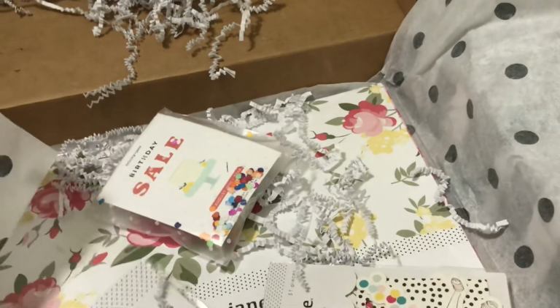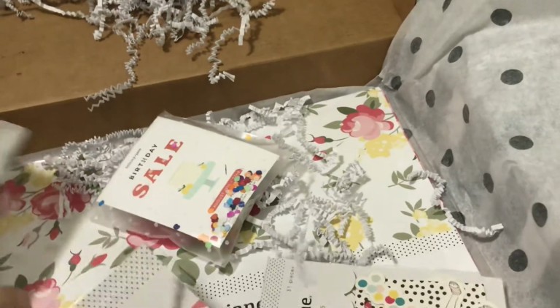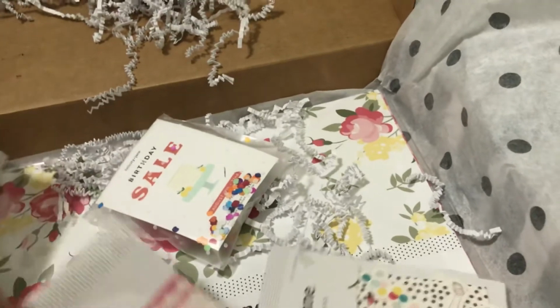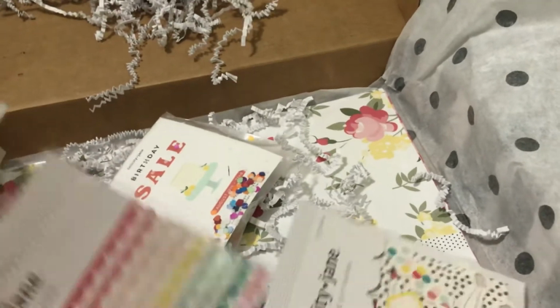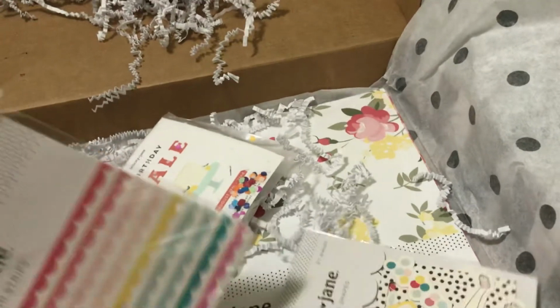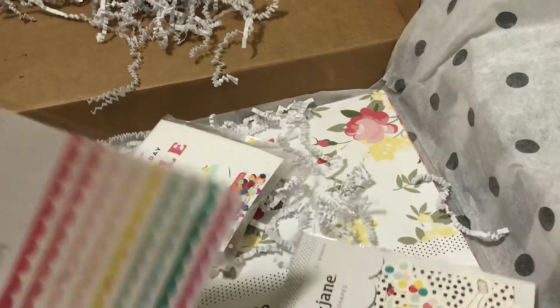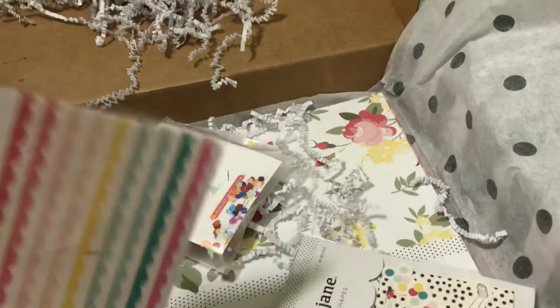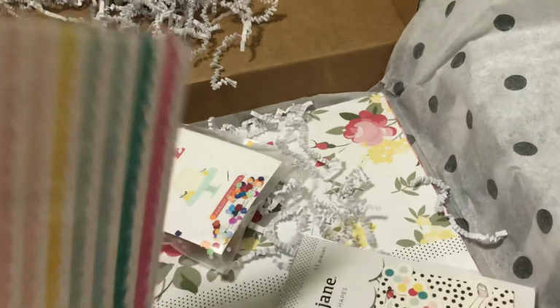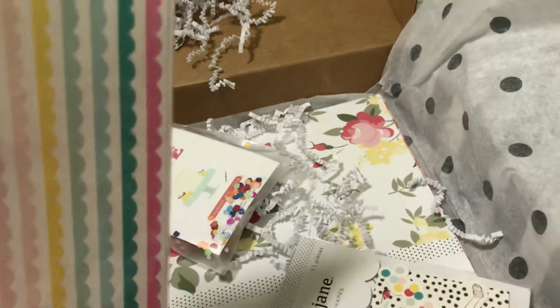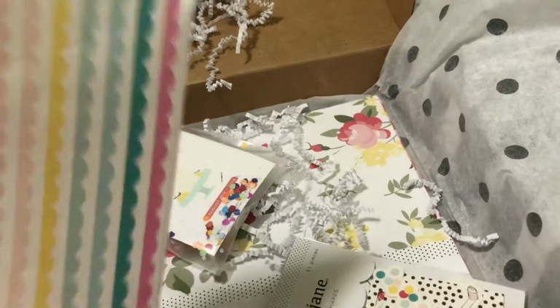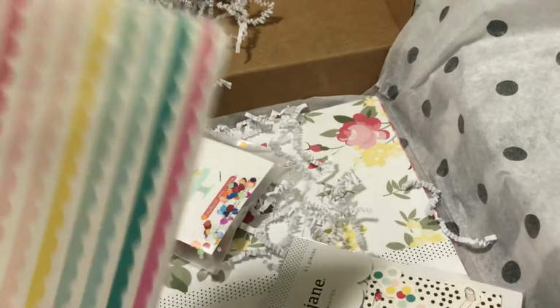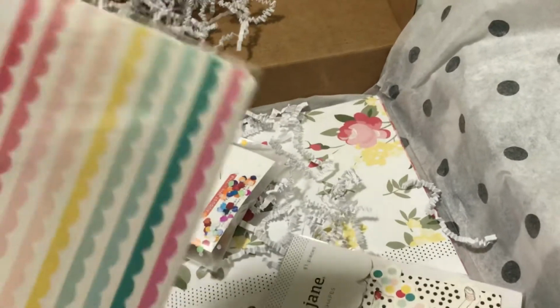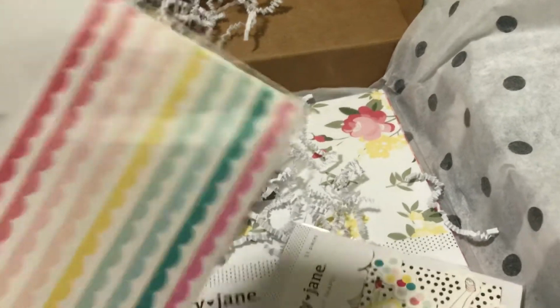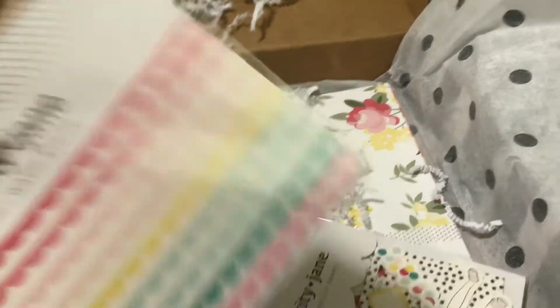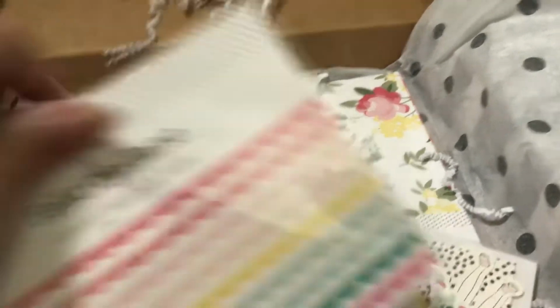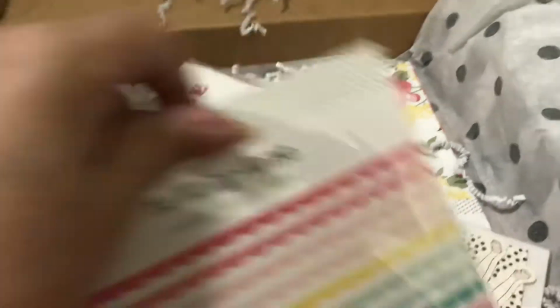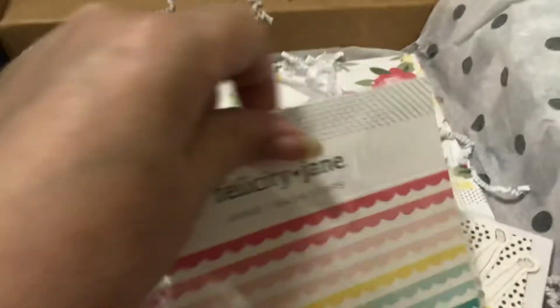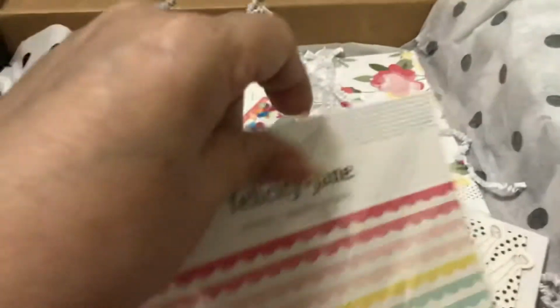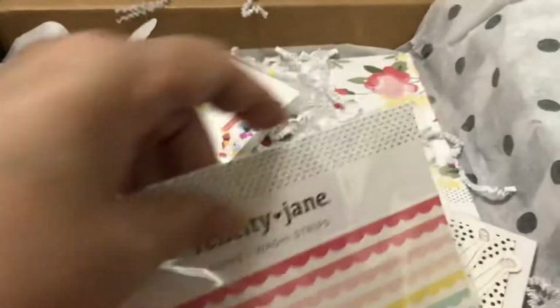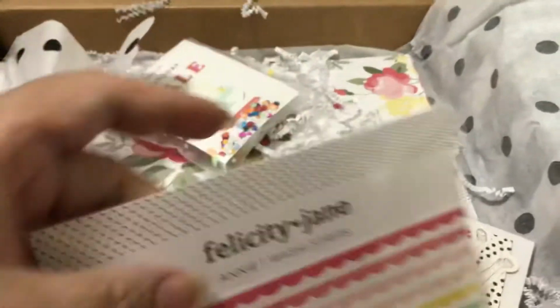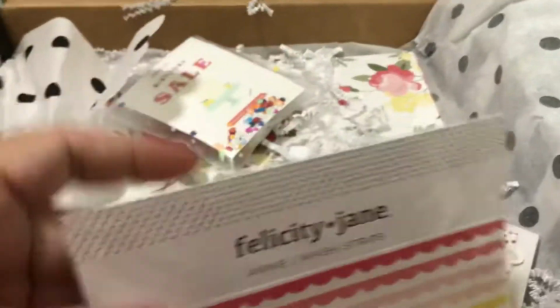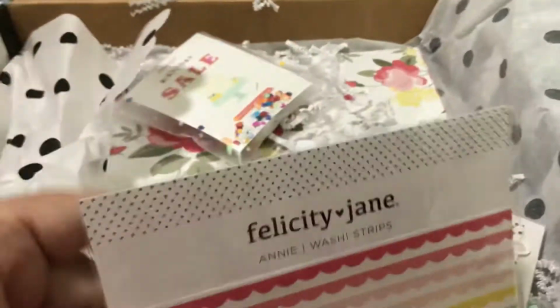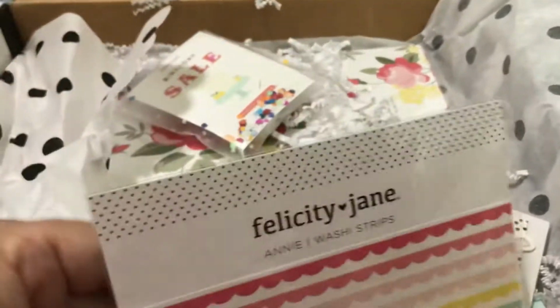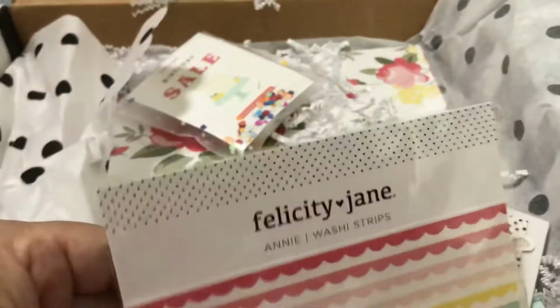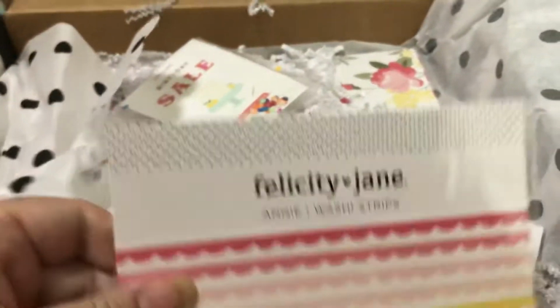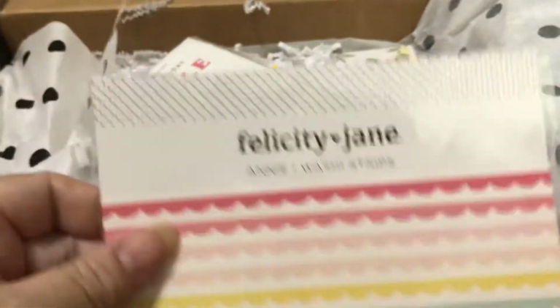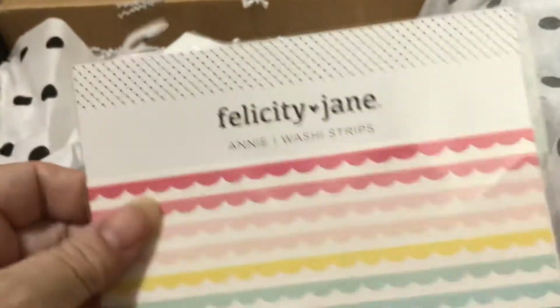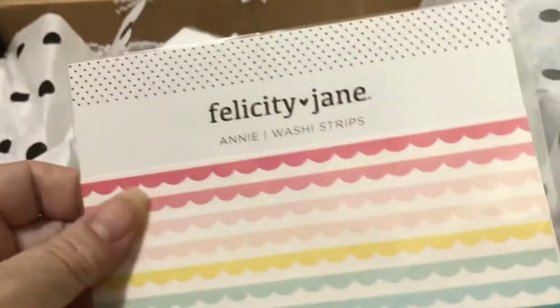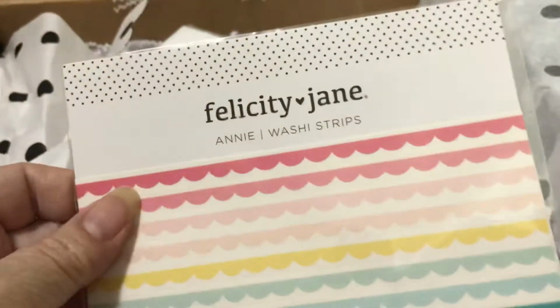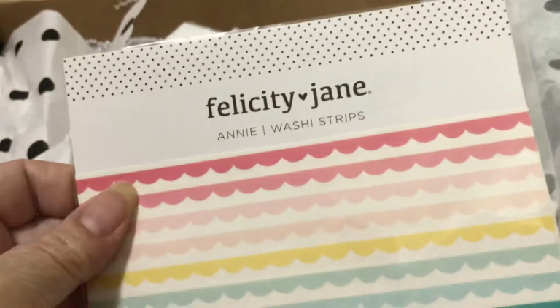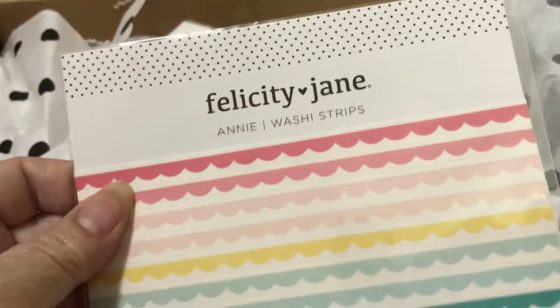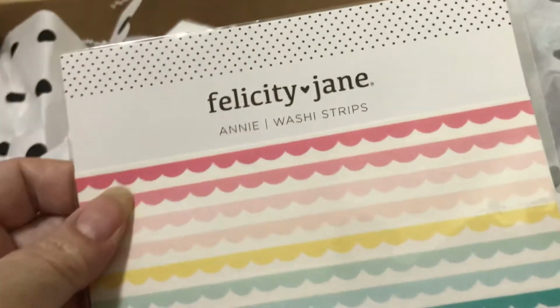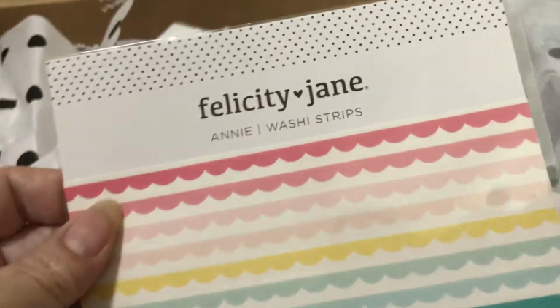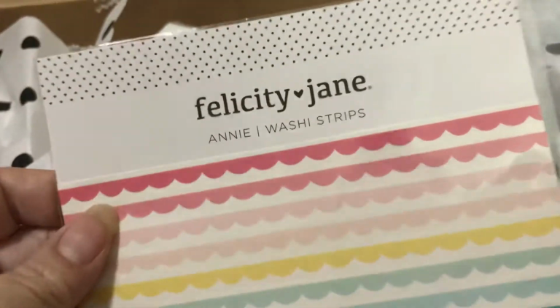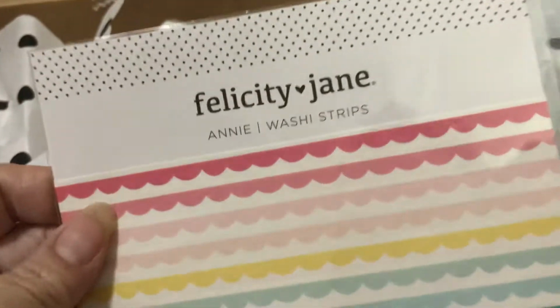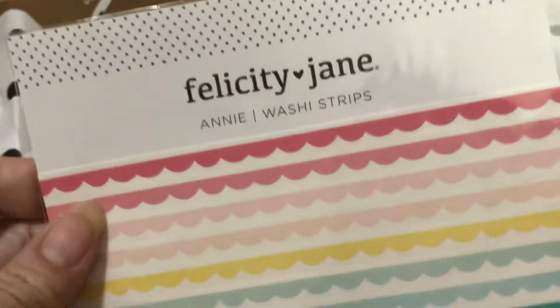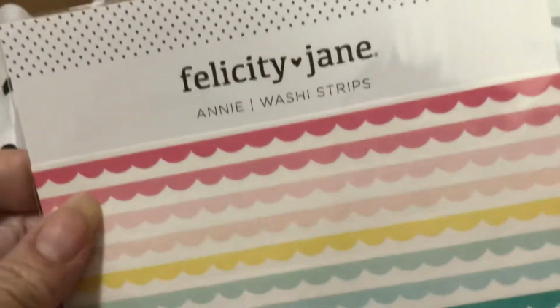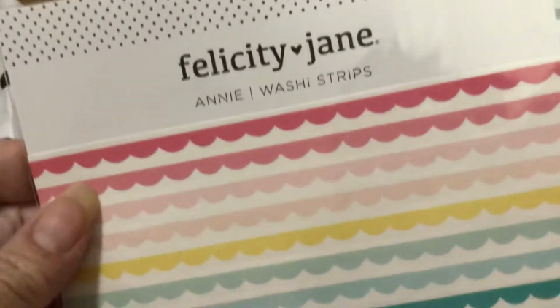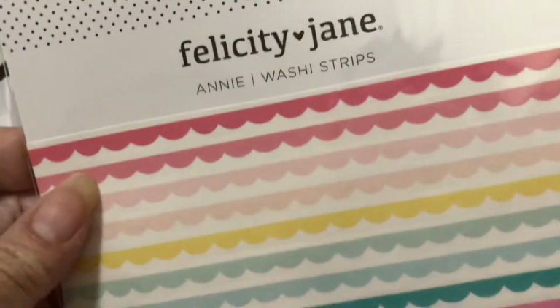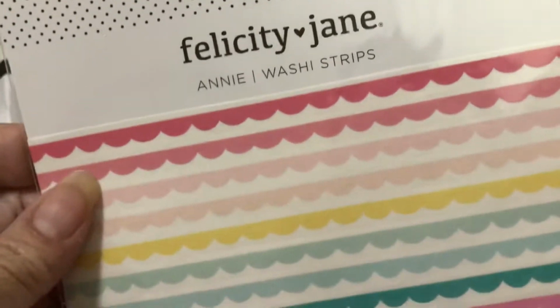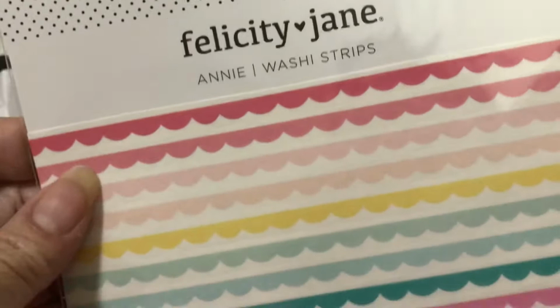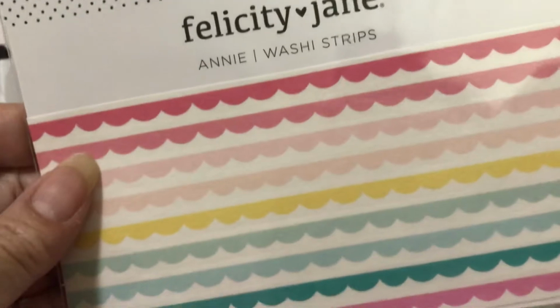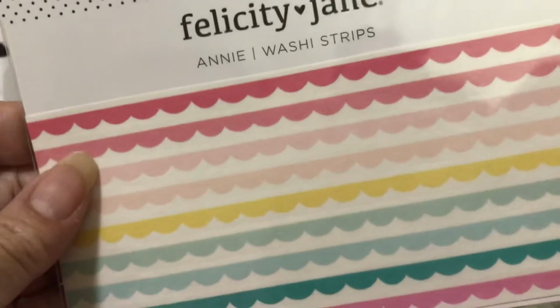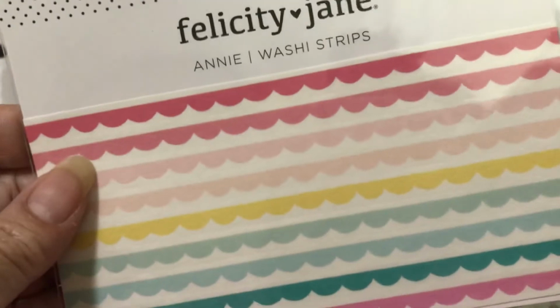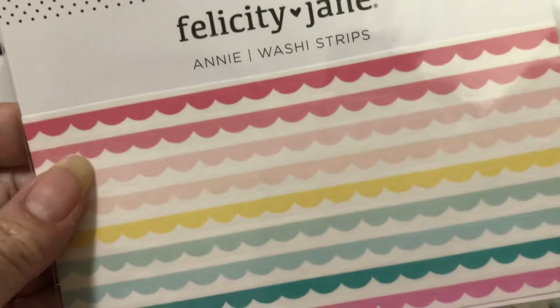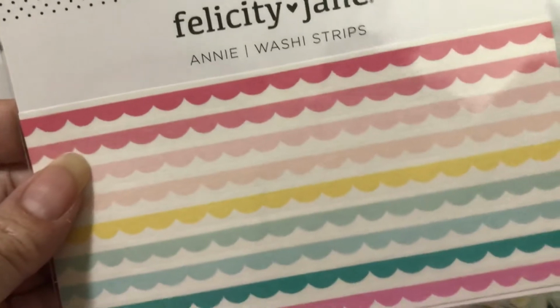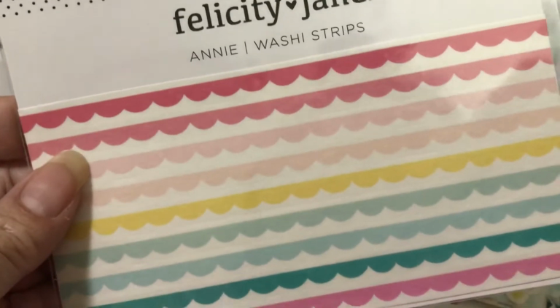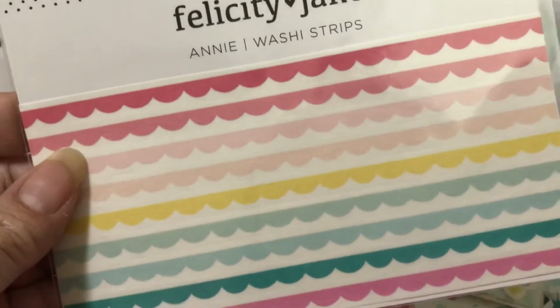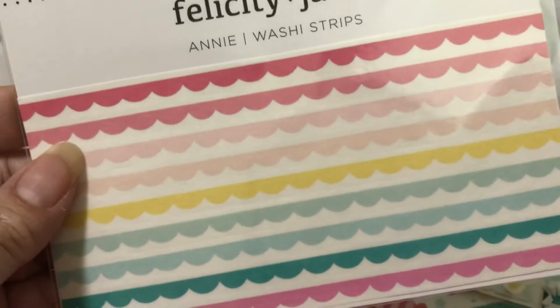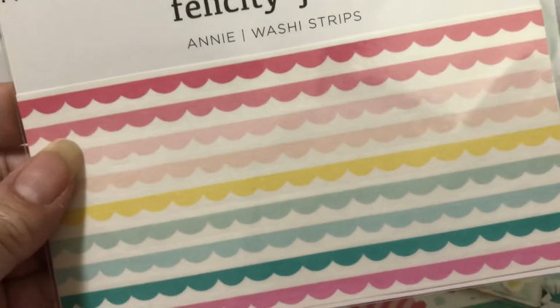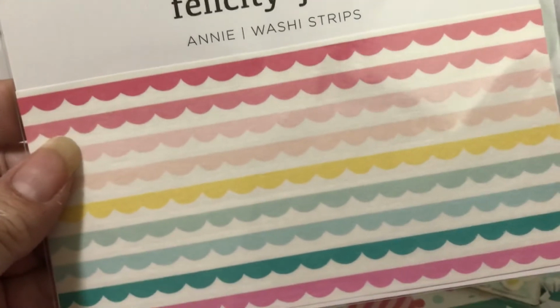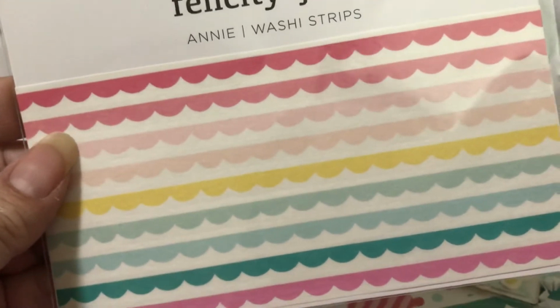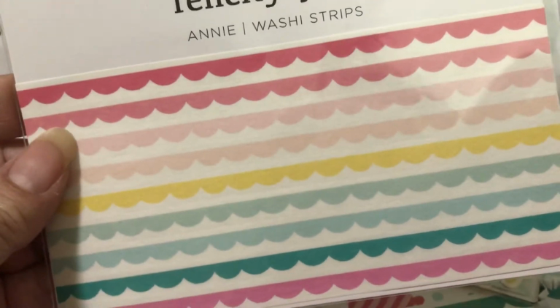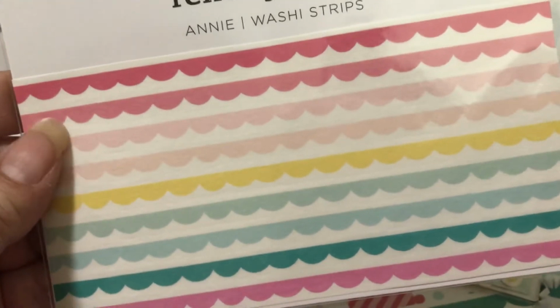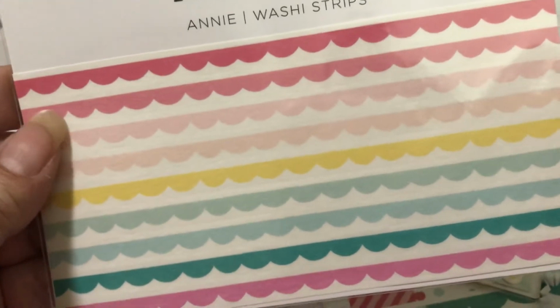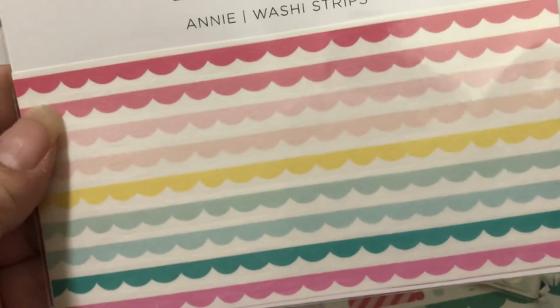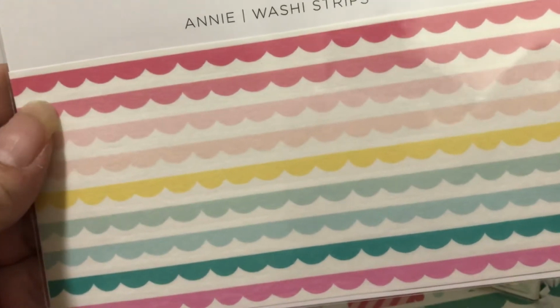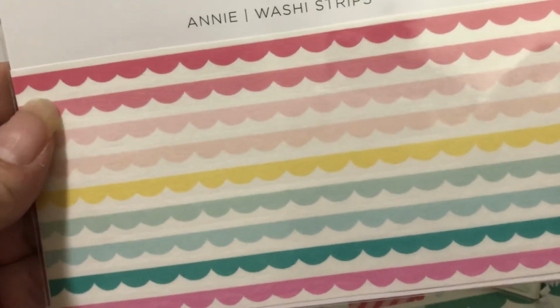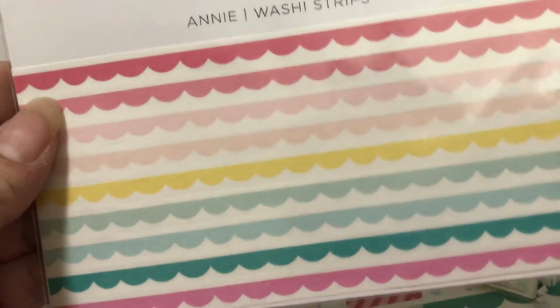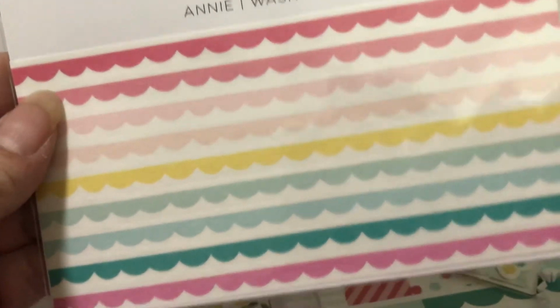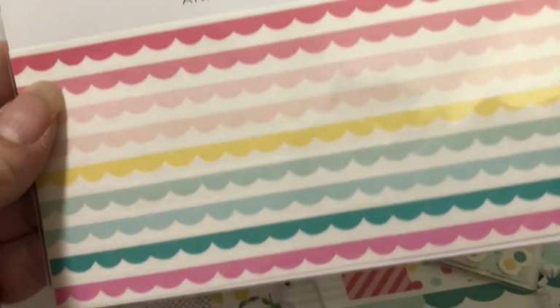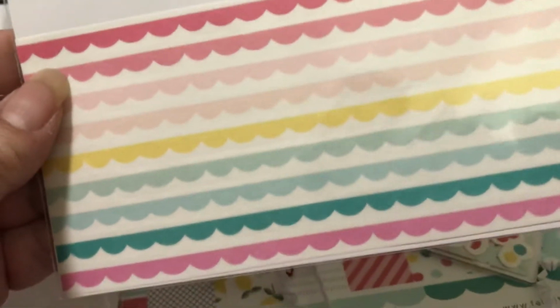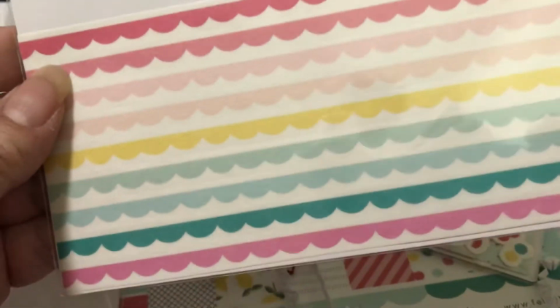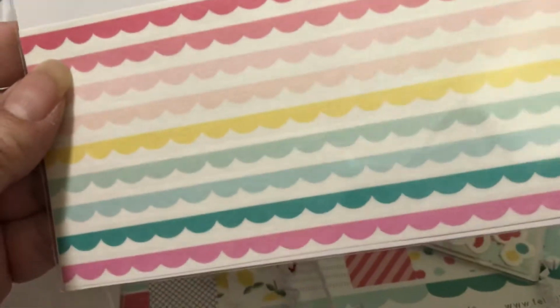And then these are washi strips. There's a scalloped edge — these are washi strips rather than a roll.